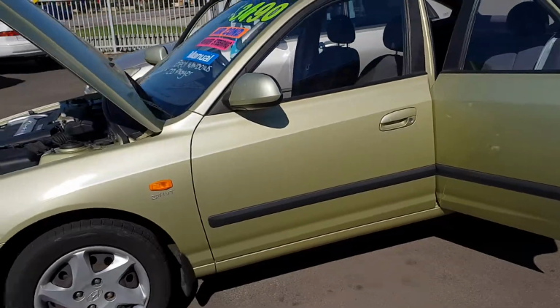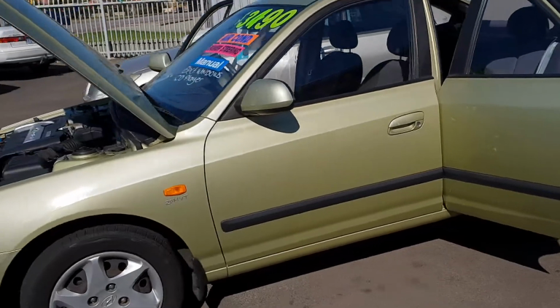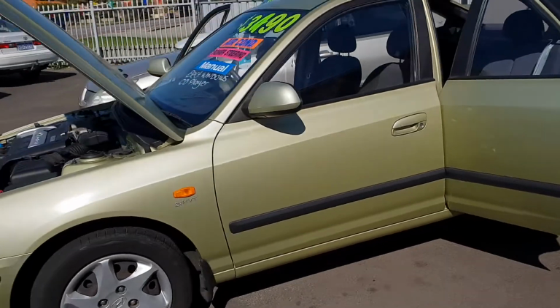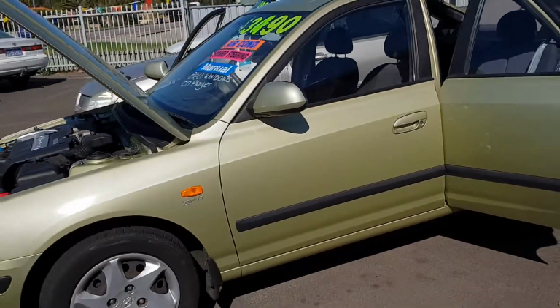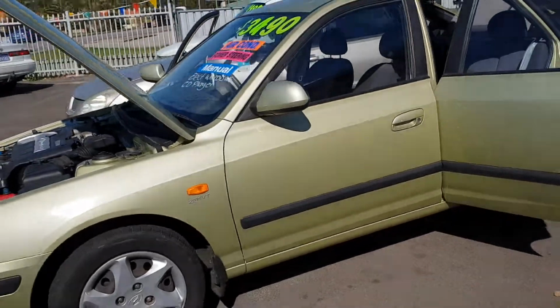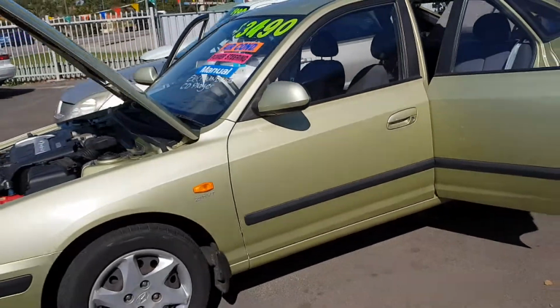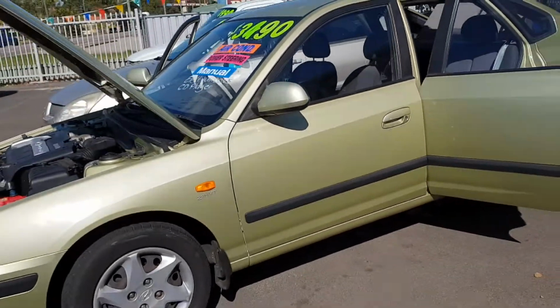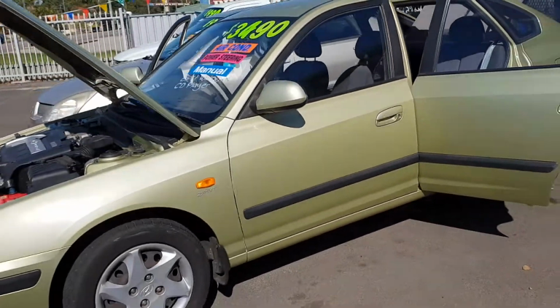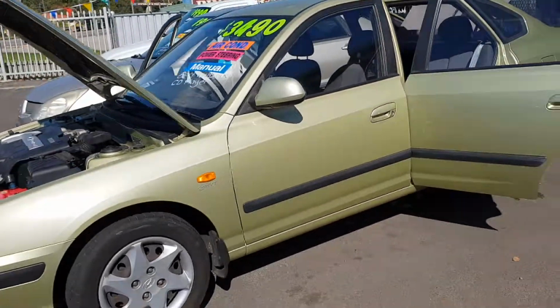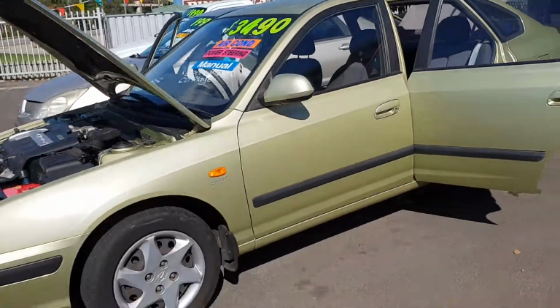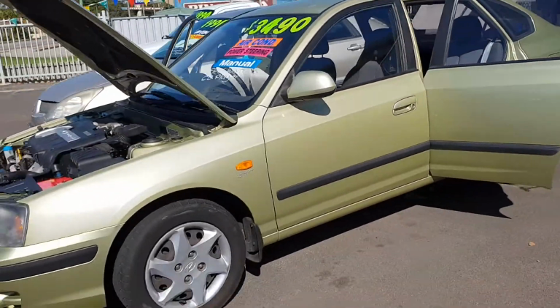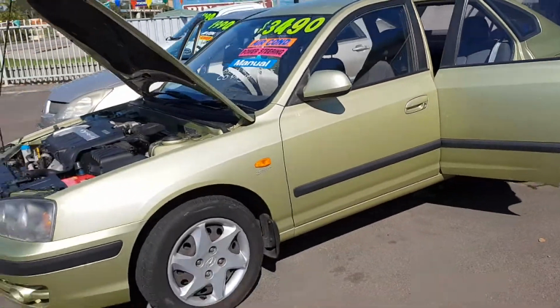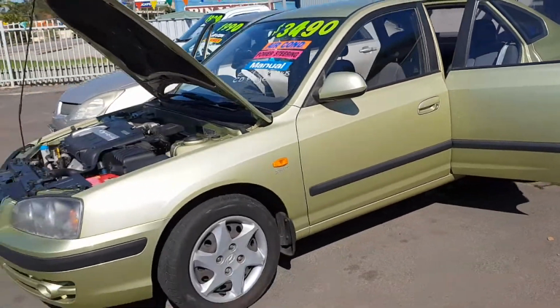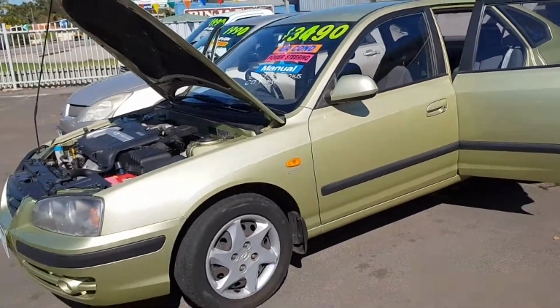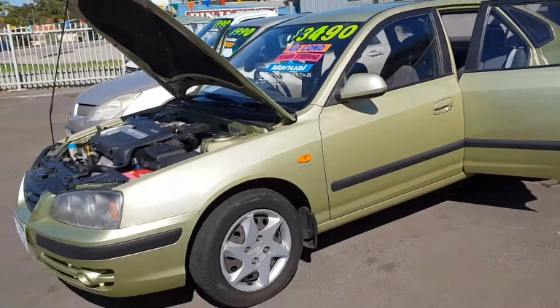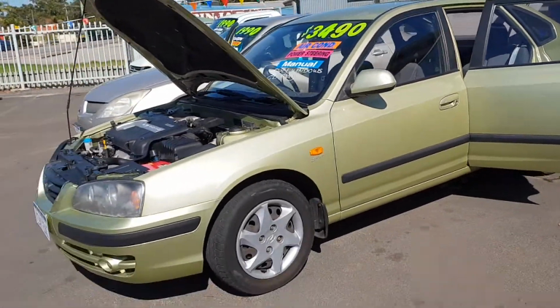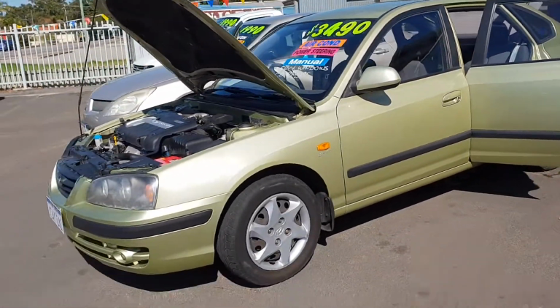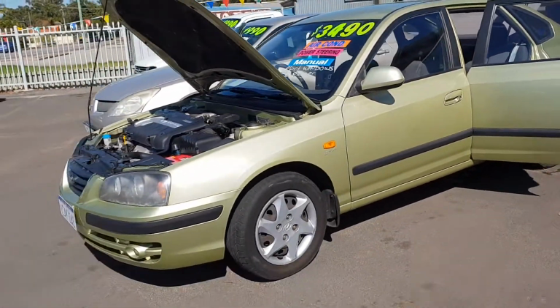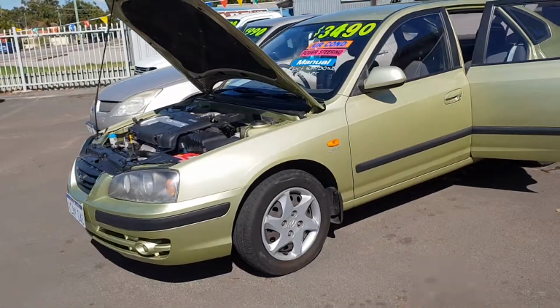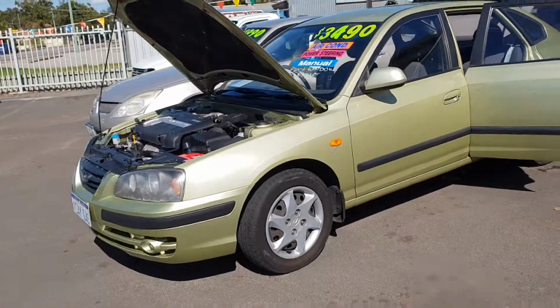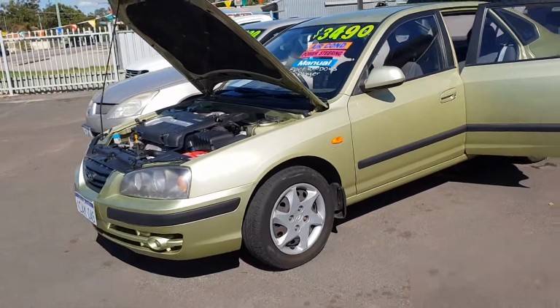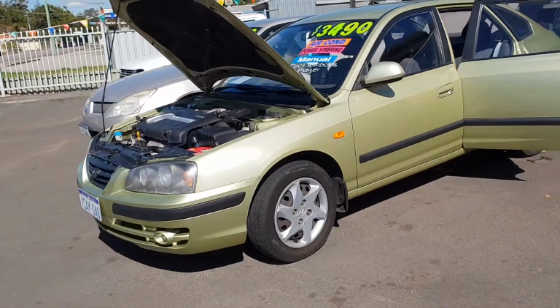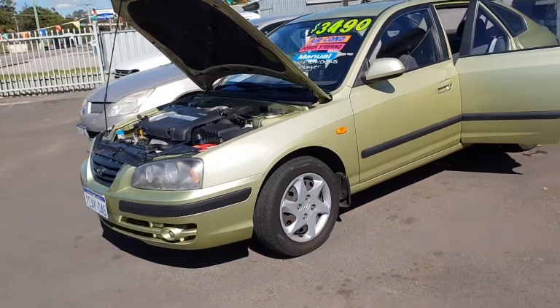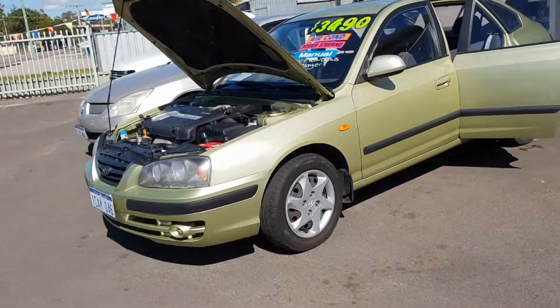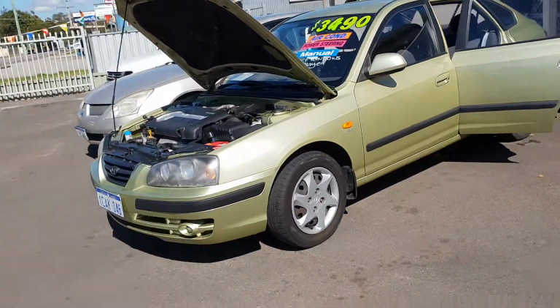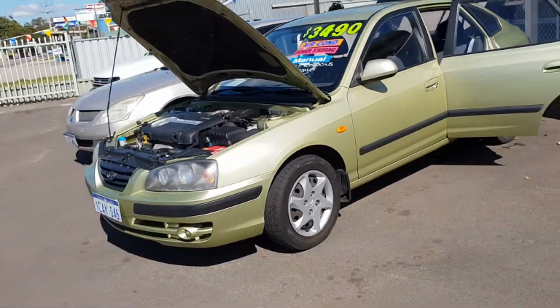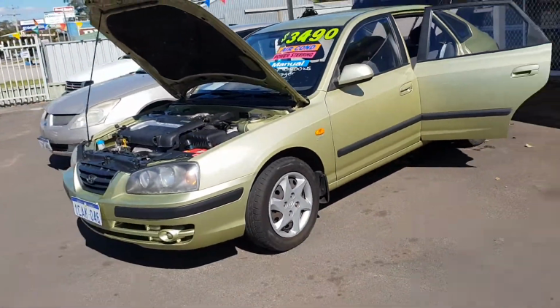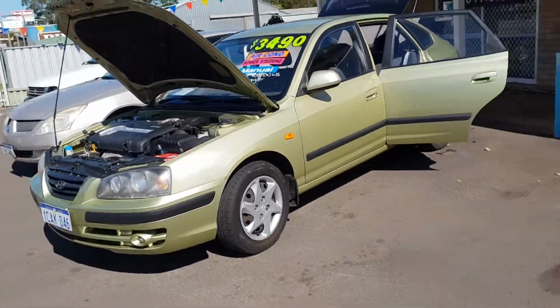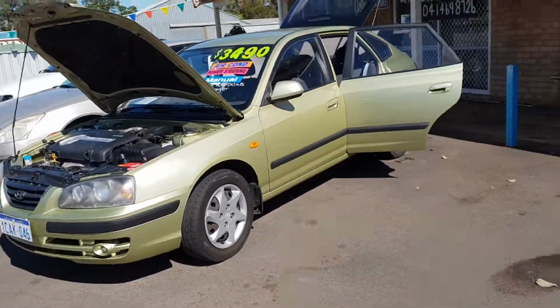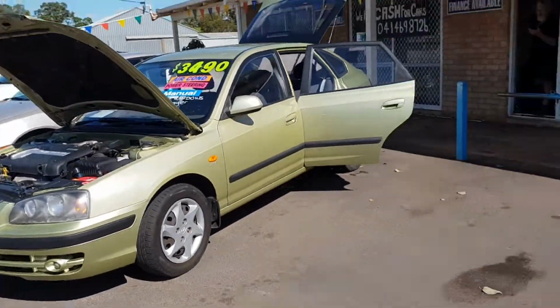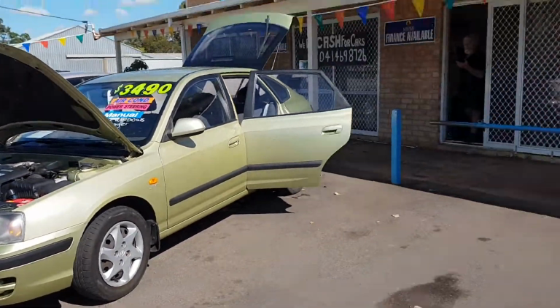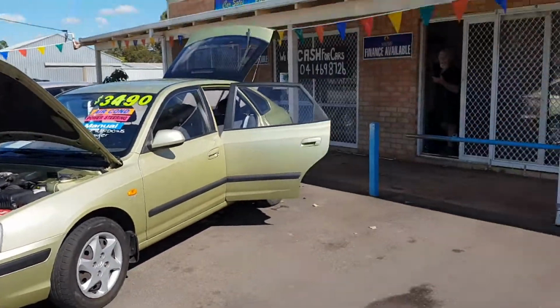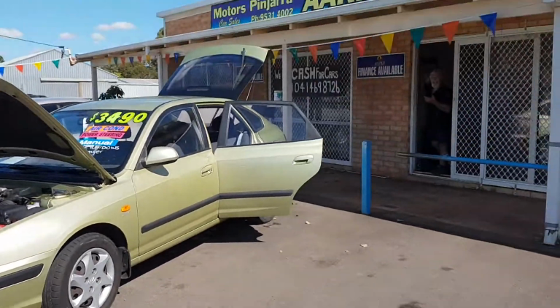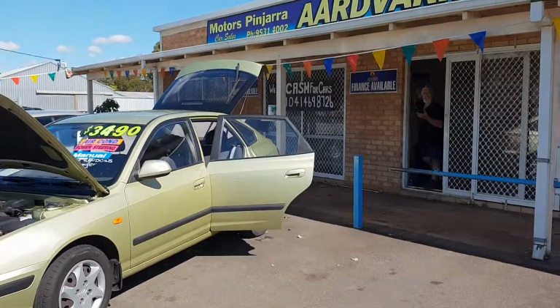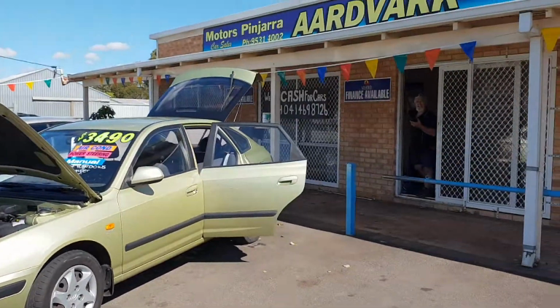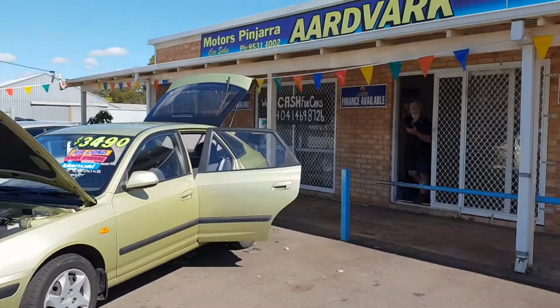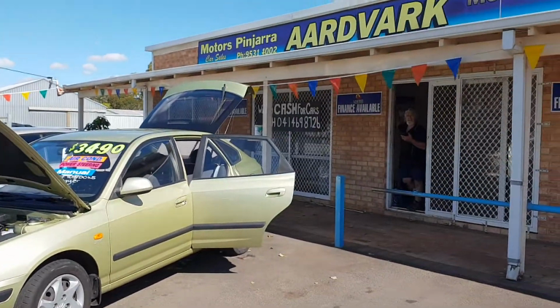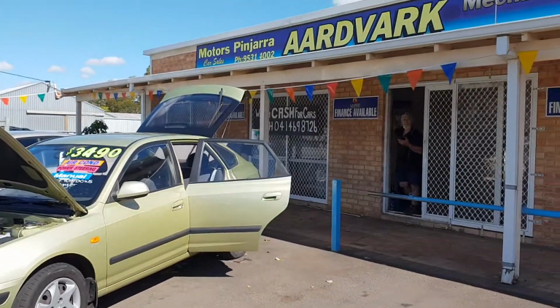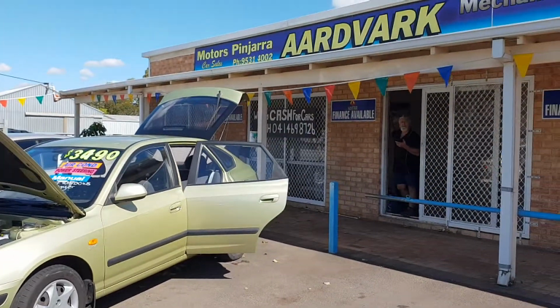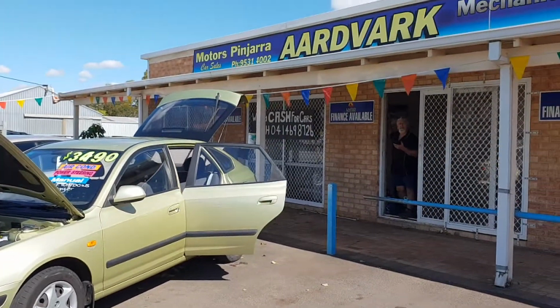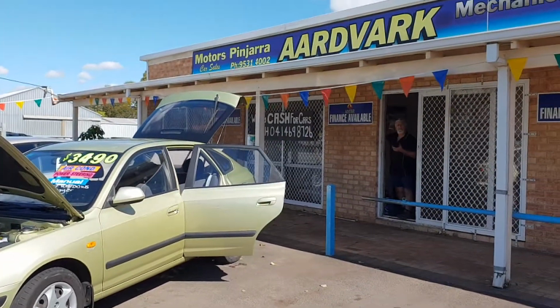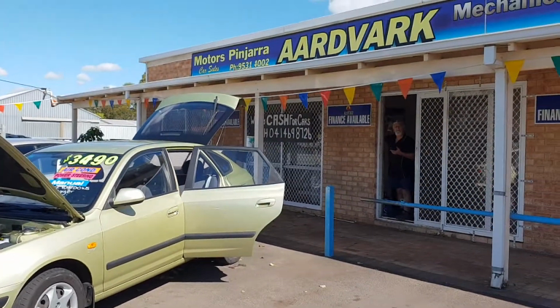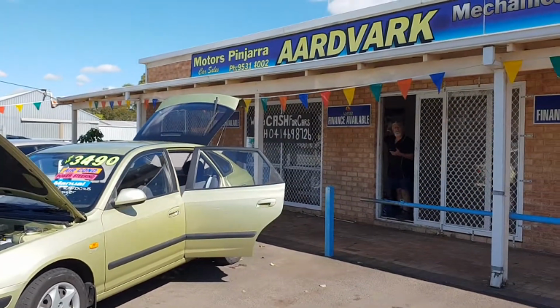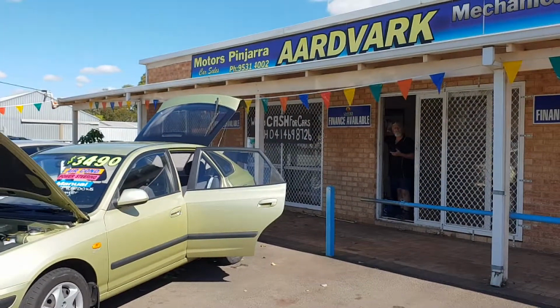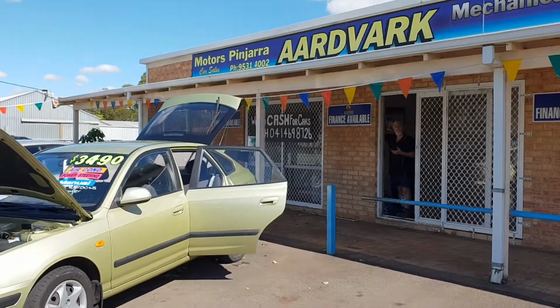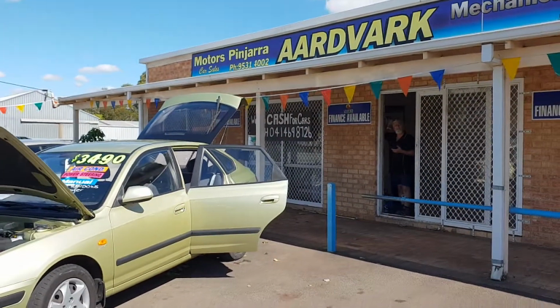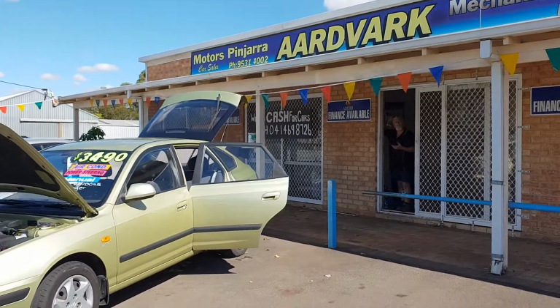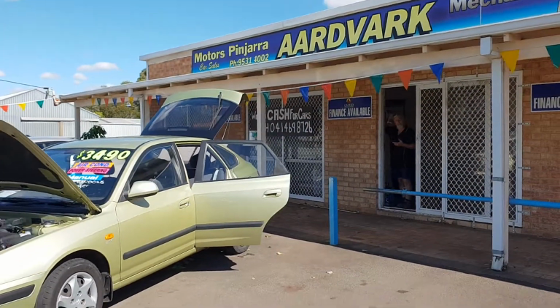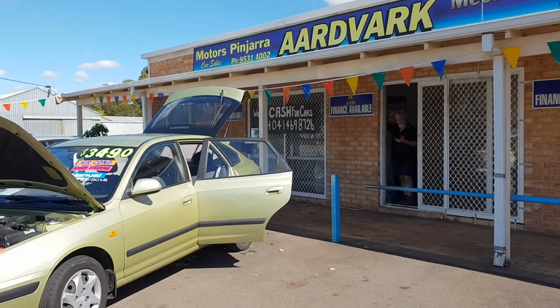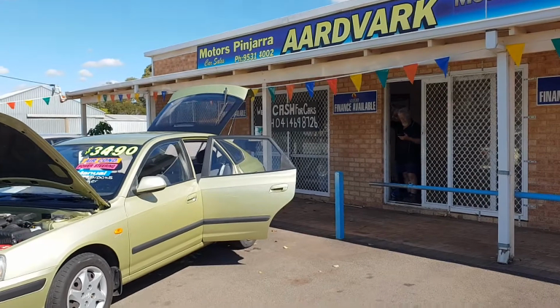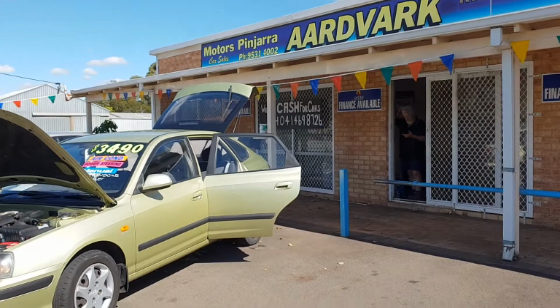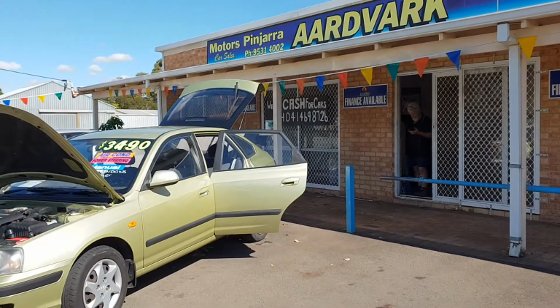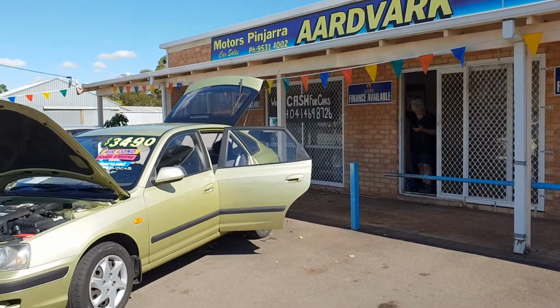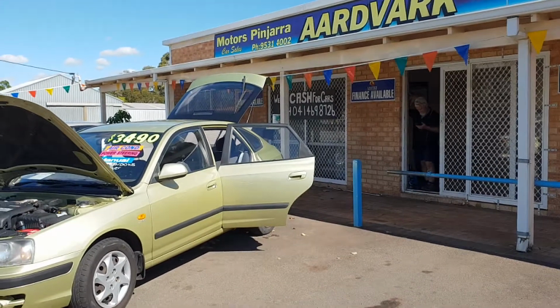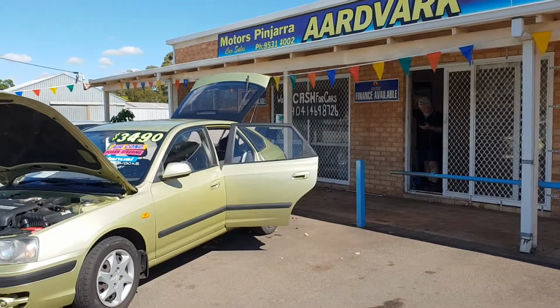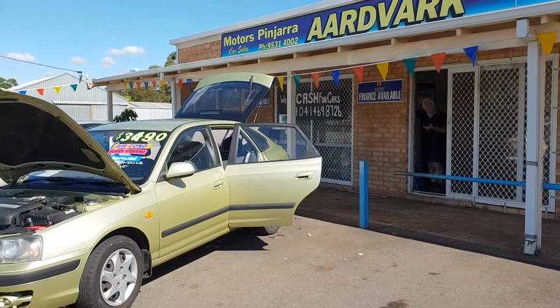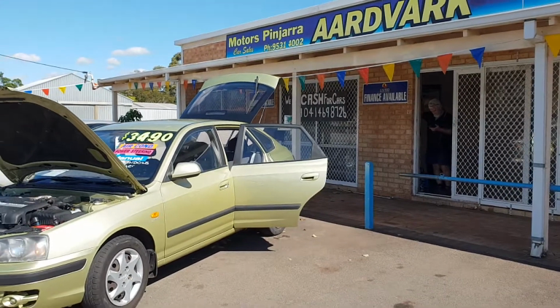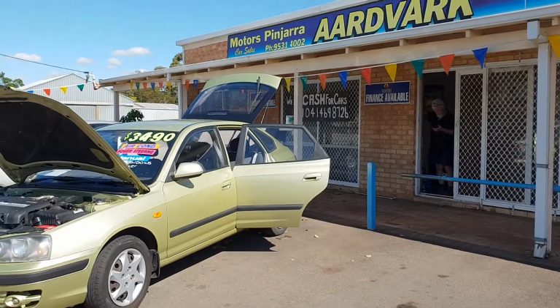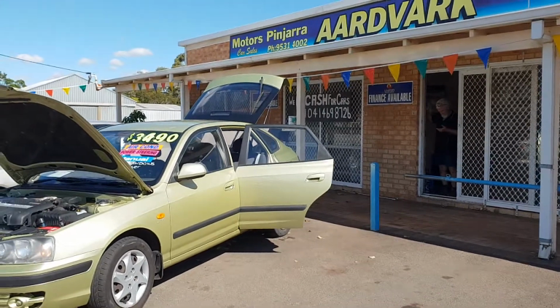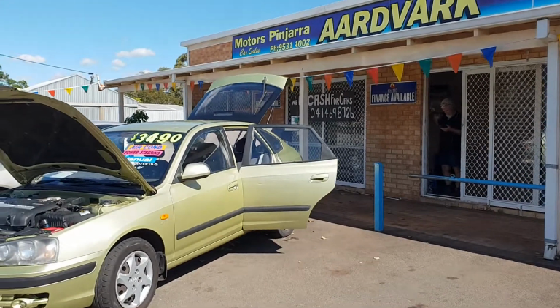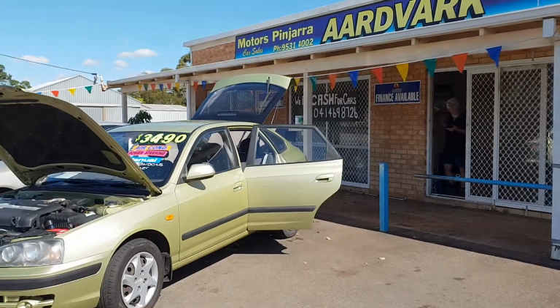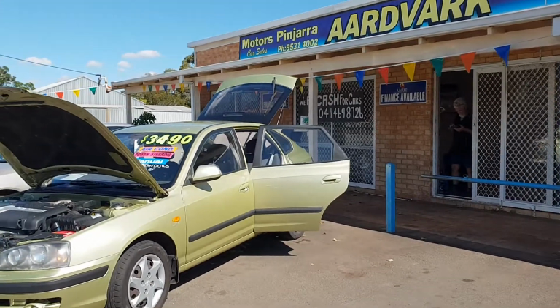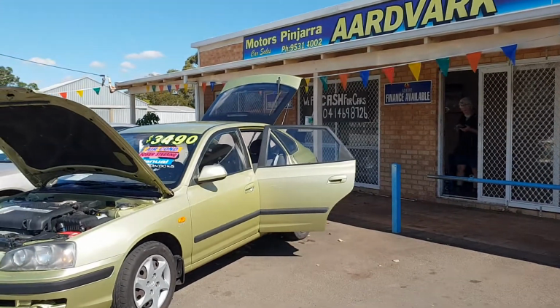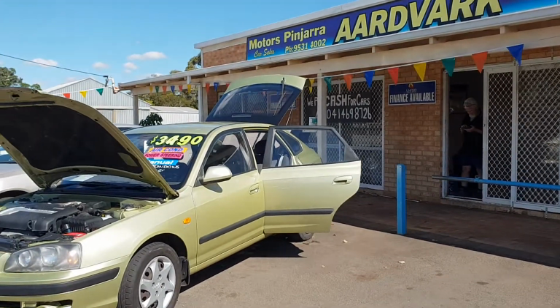2005 Hyundai Elantra. The timing belt was done at 116,000 kilometers as well.